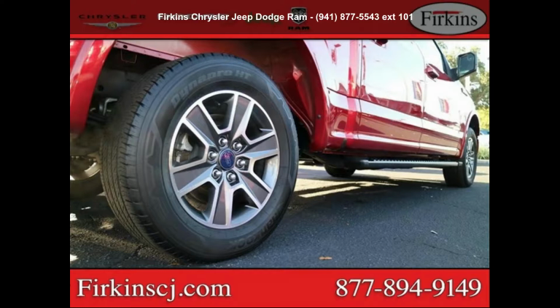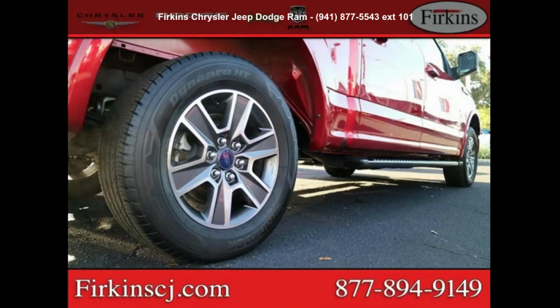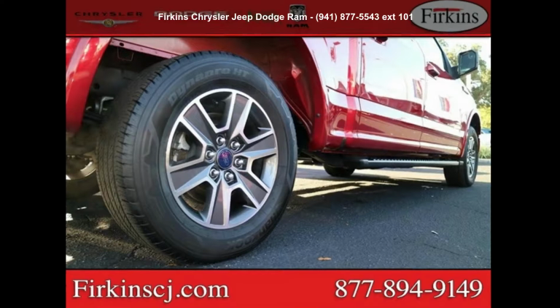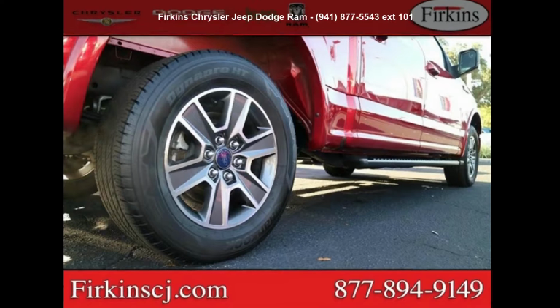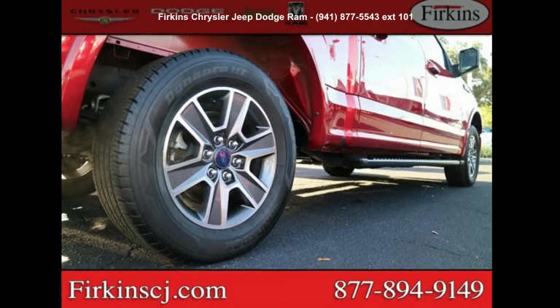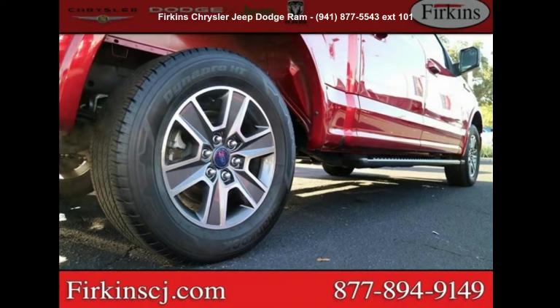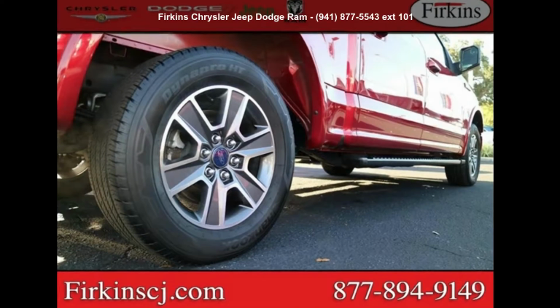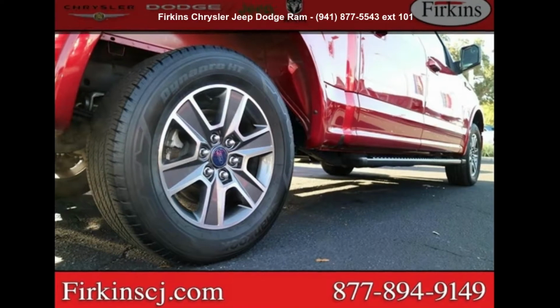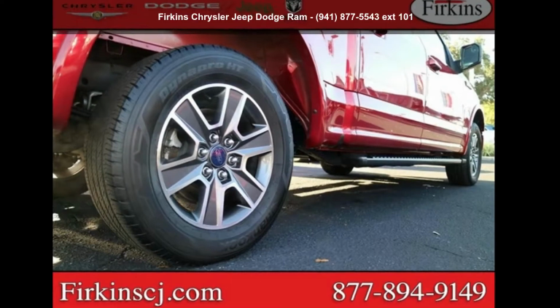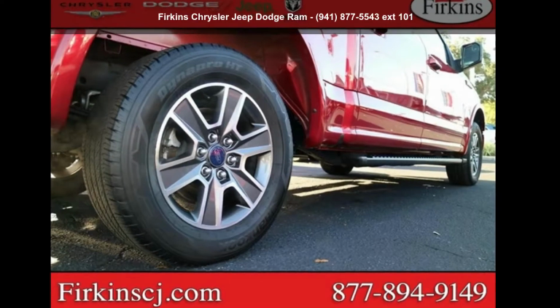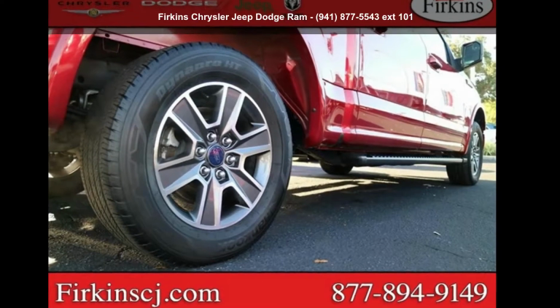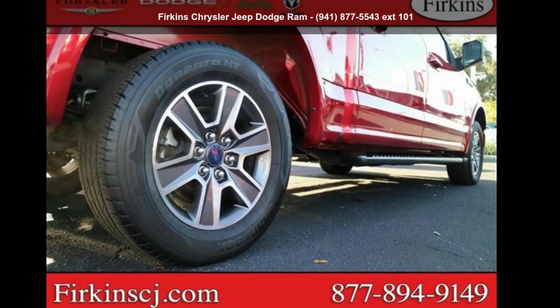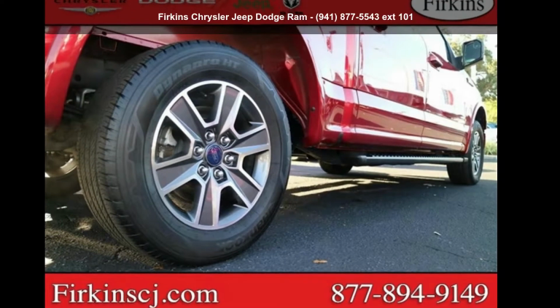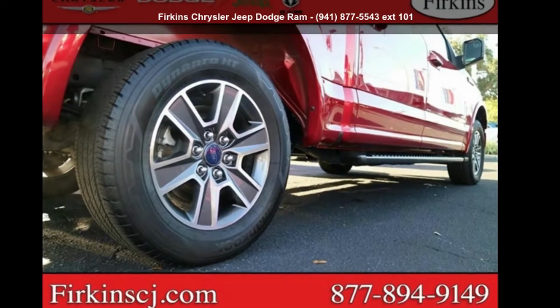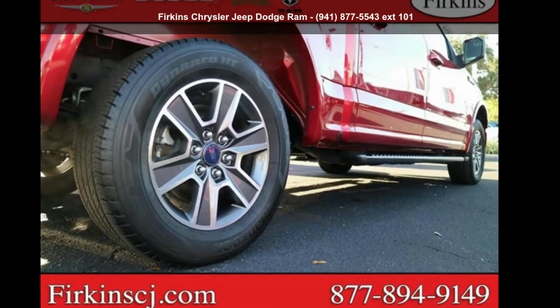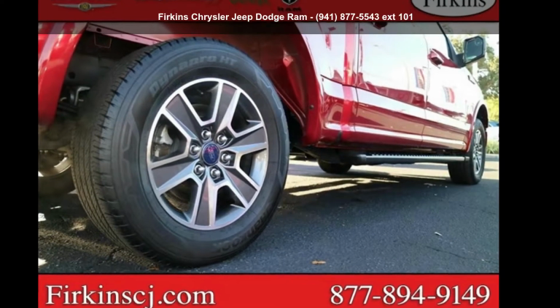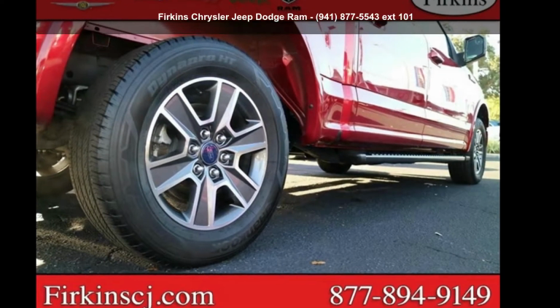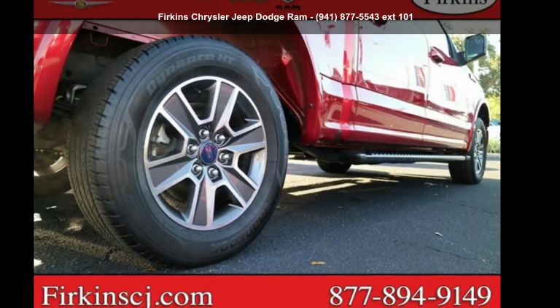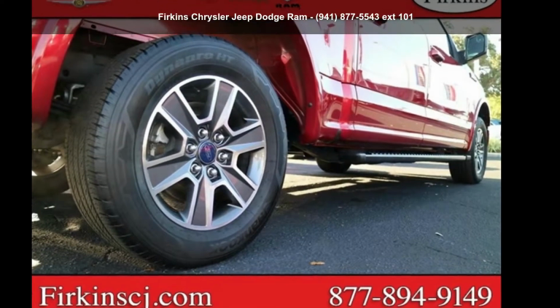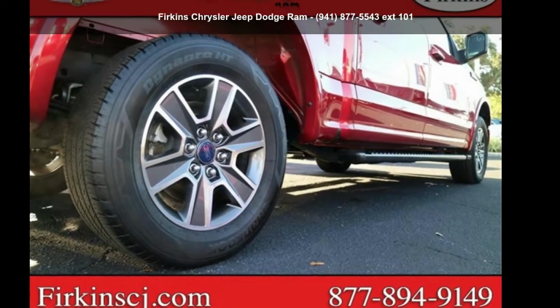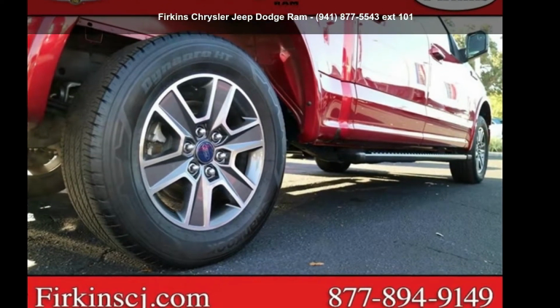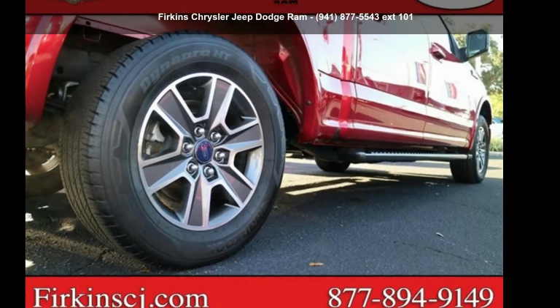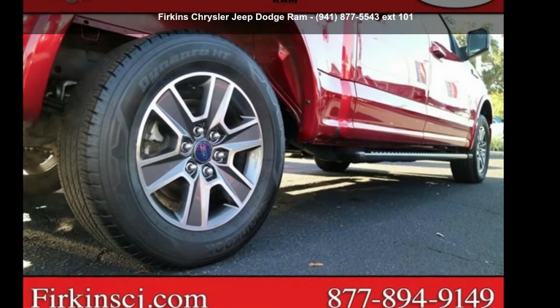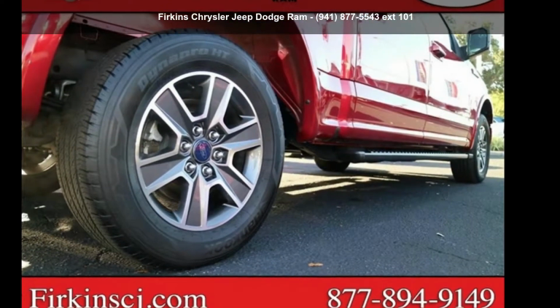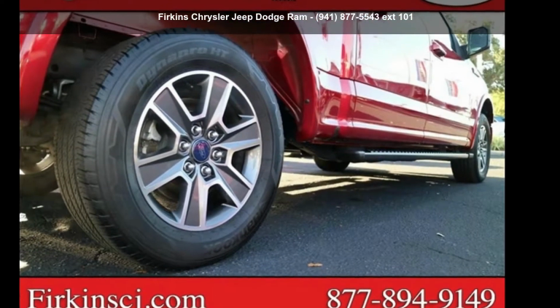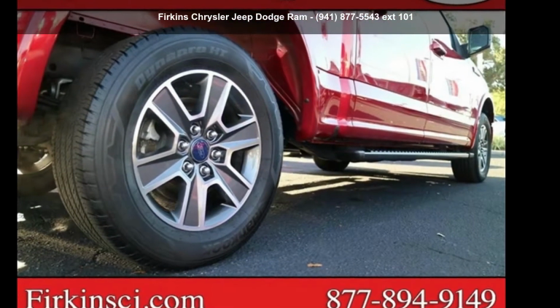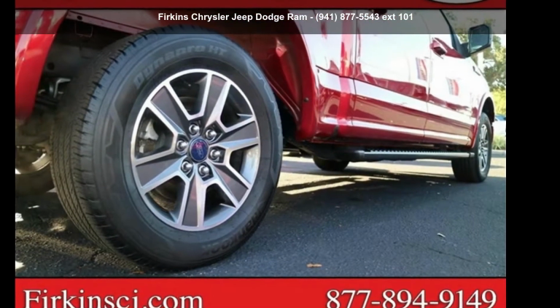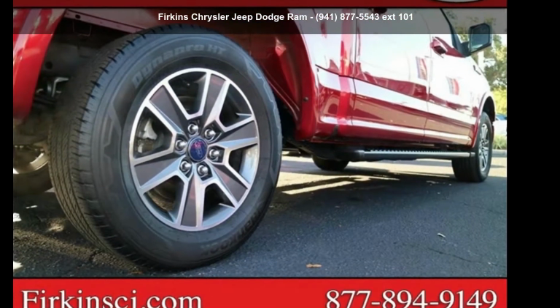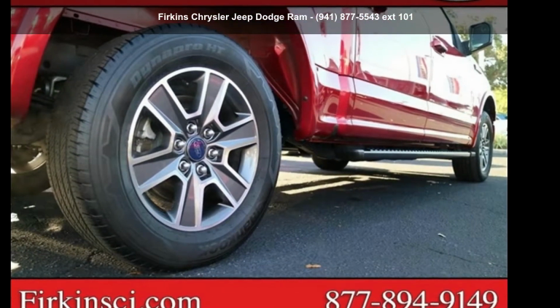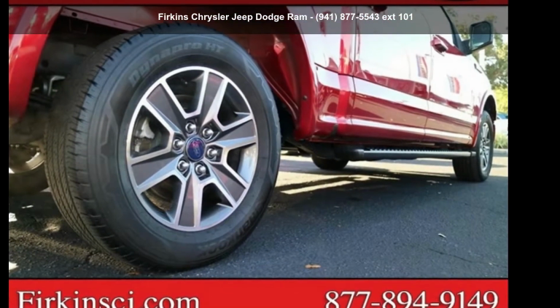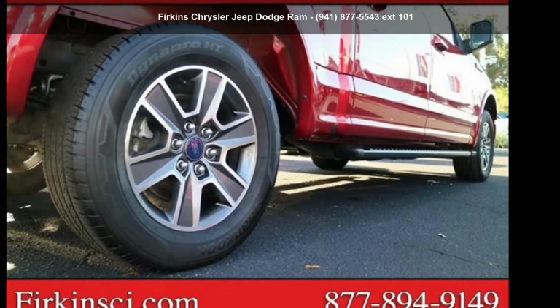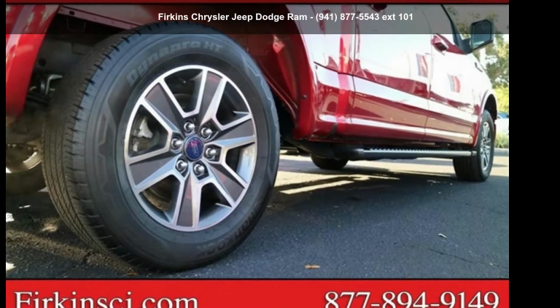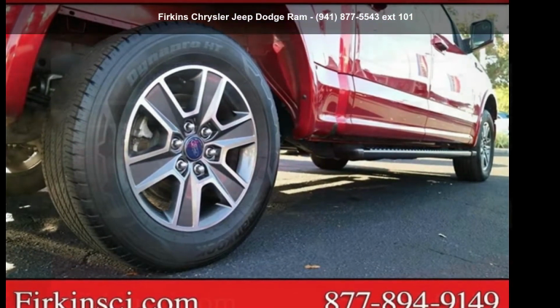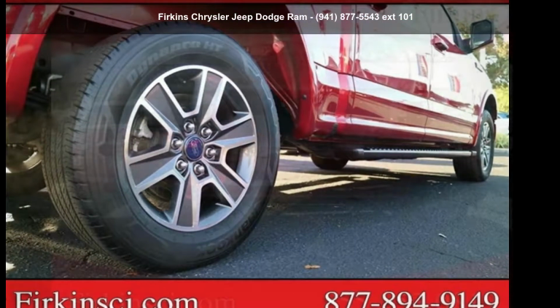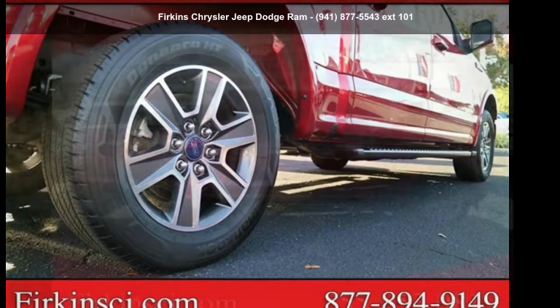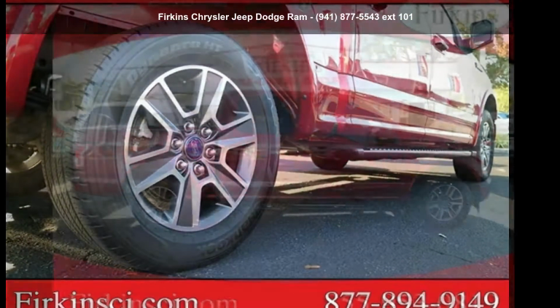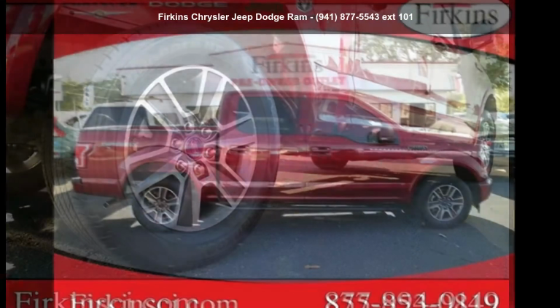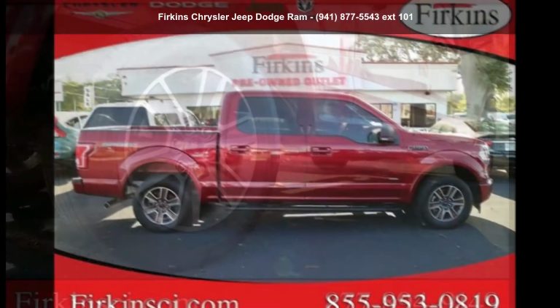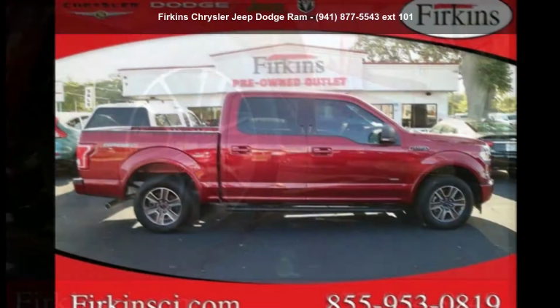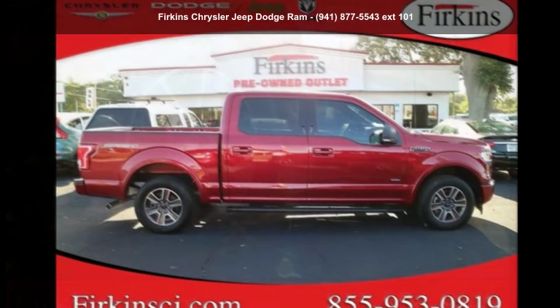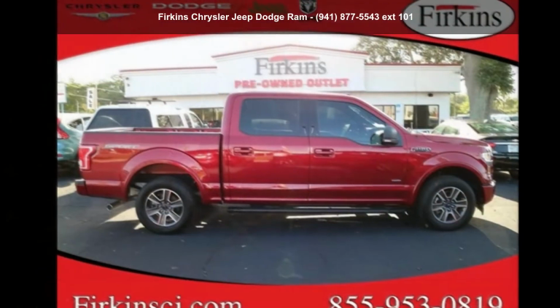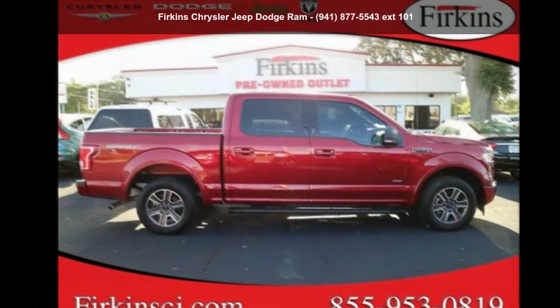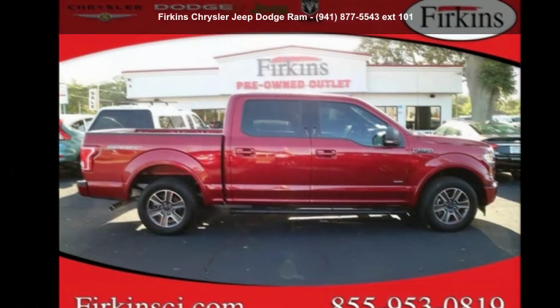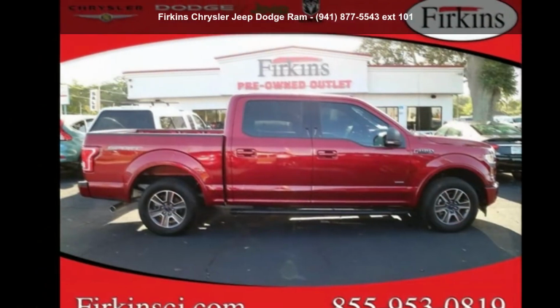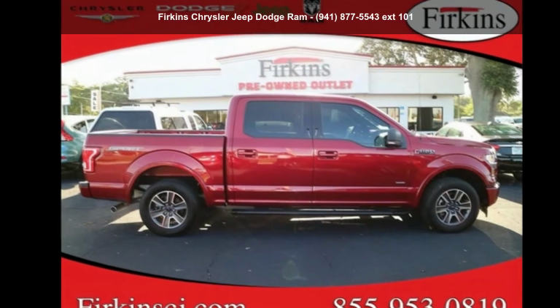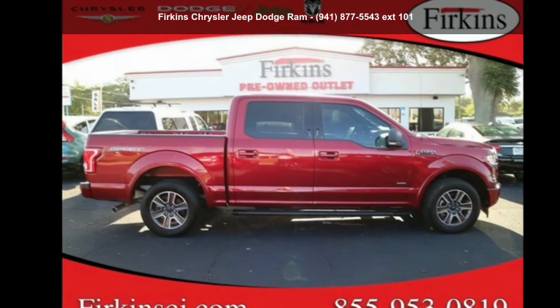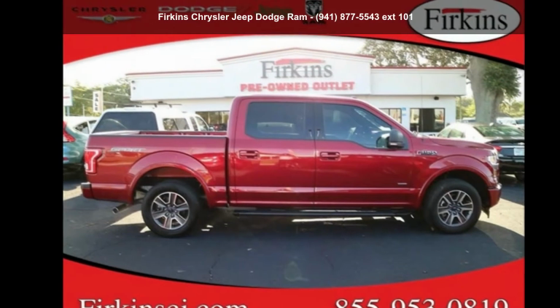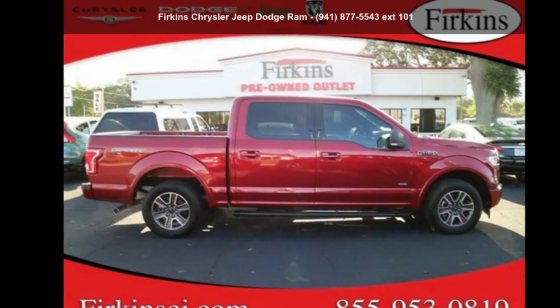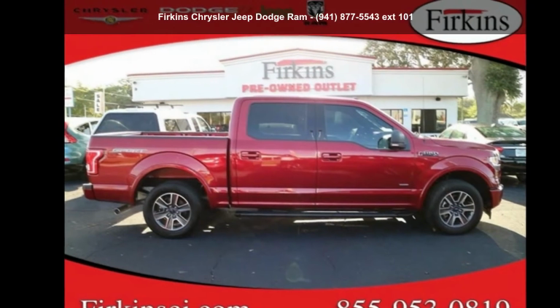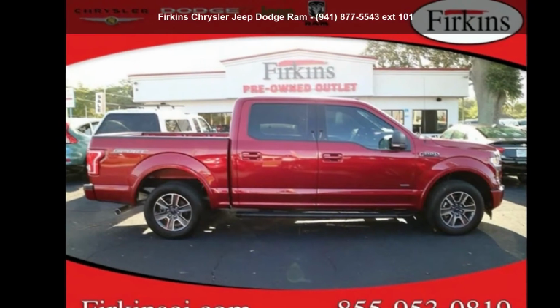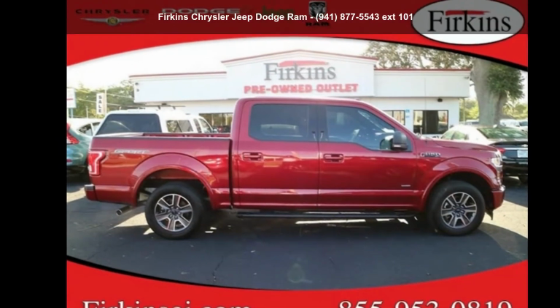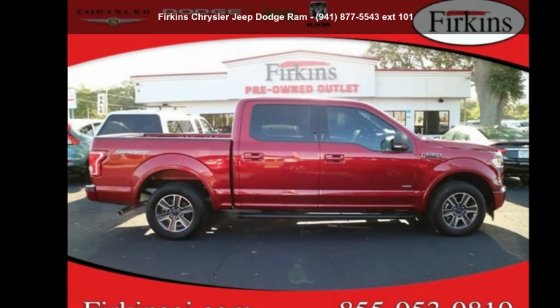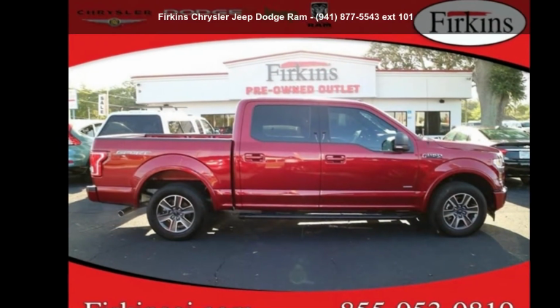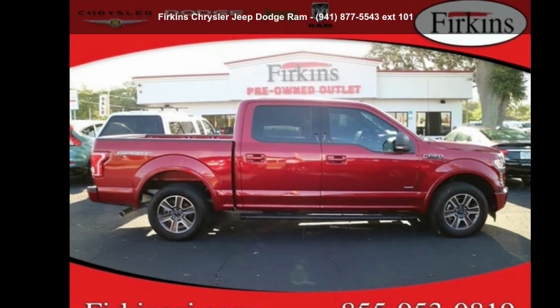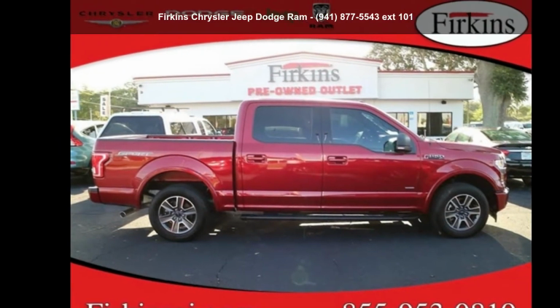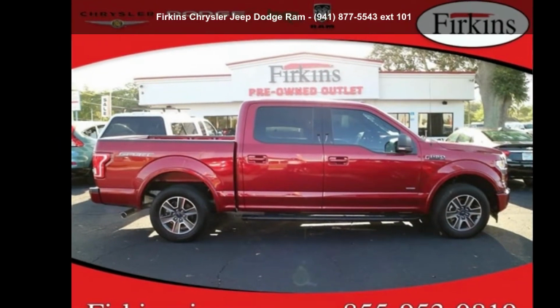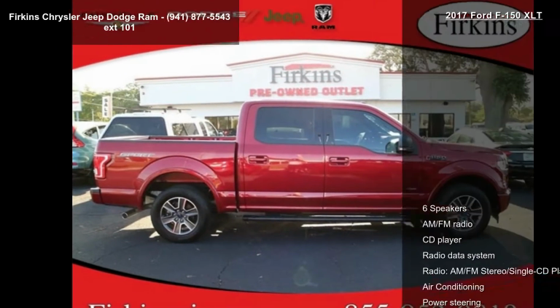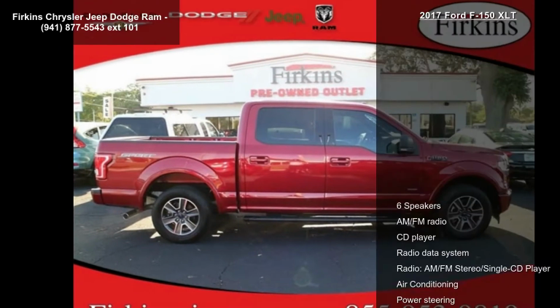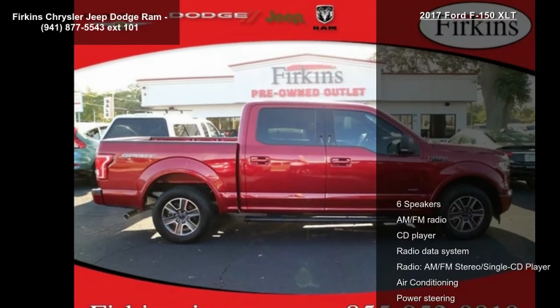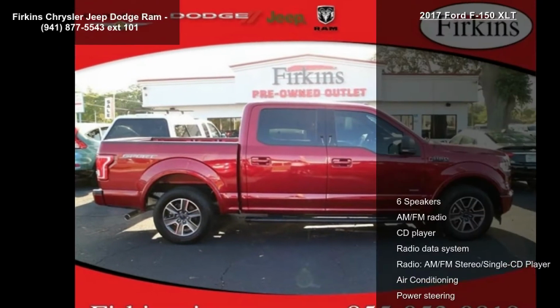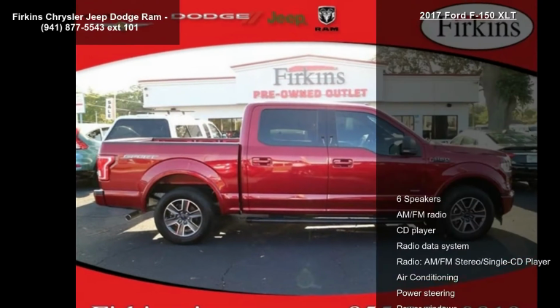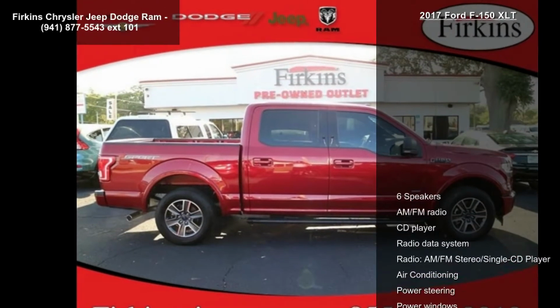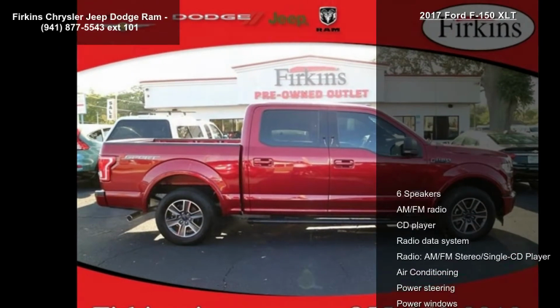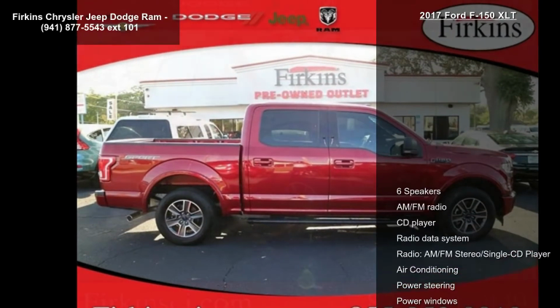Imagine yourself in this Ford 2017 F-150 XLT. This may be the set of wheels you've been looking for.